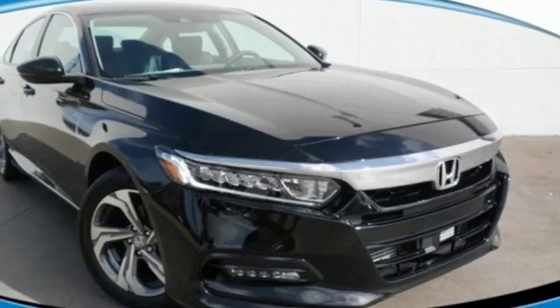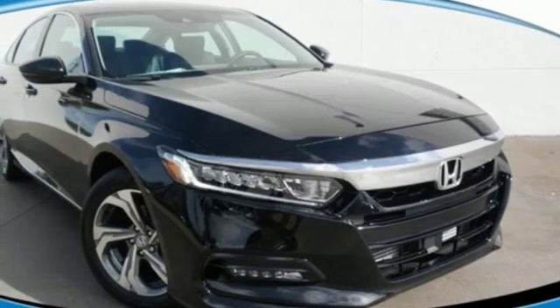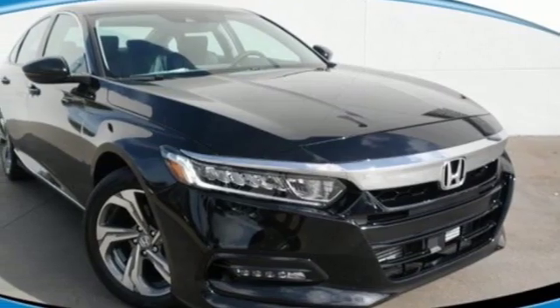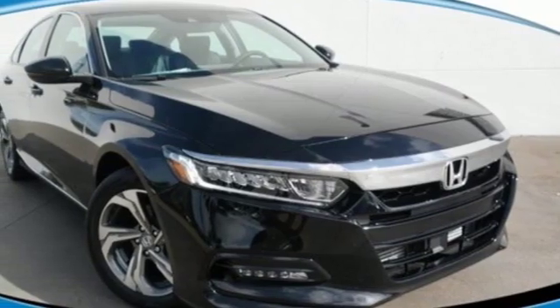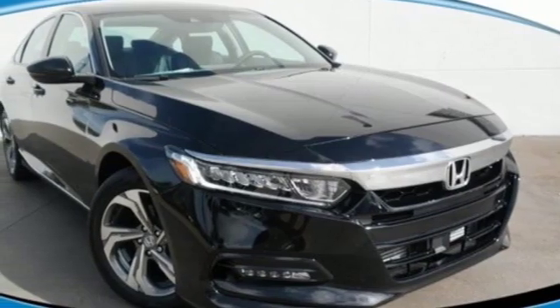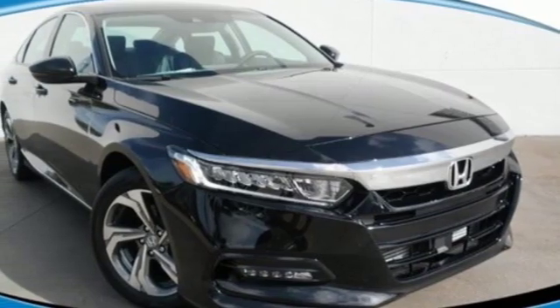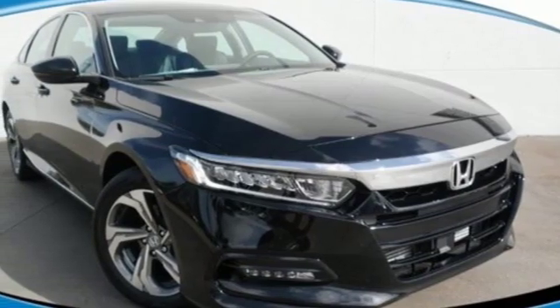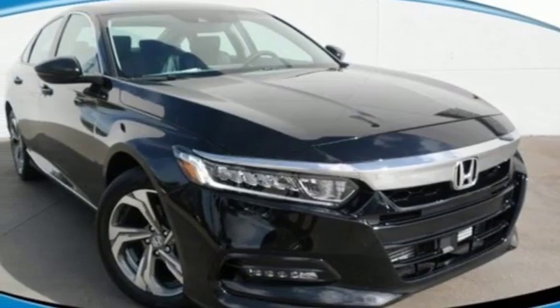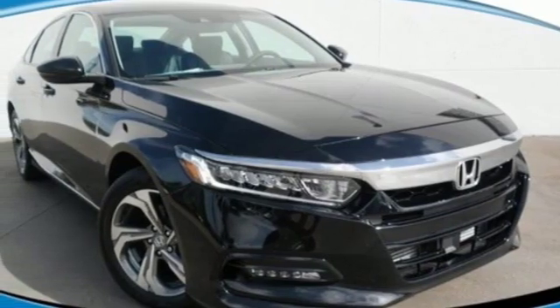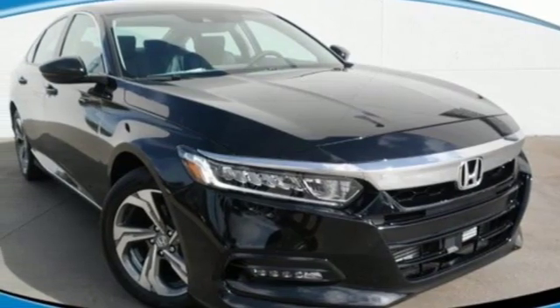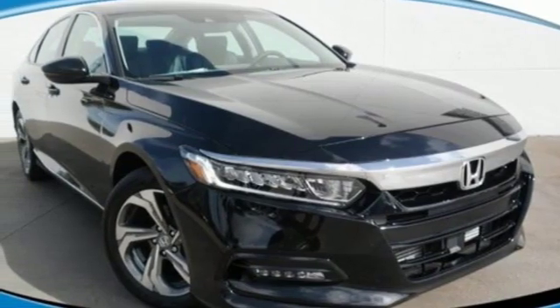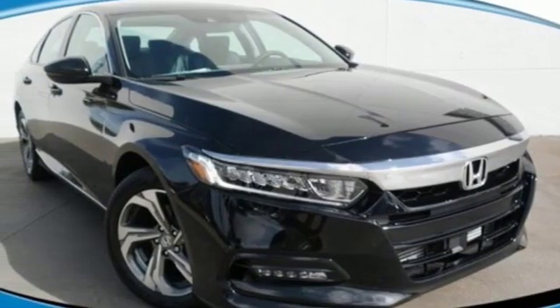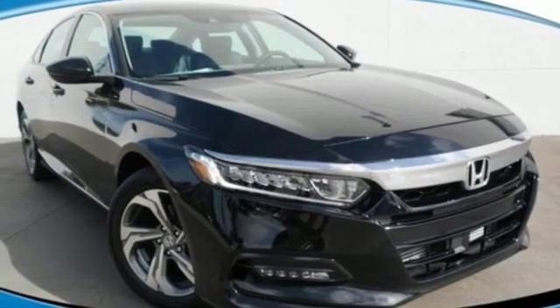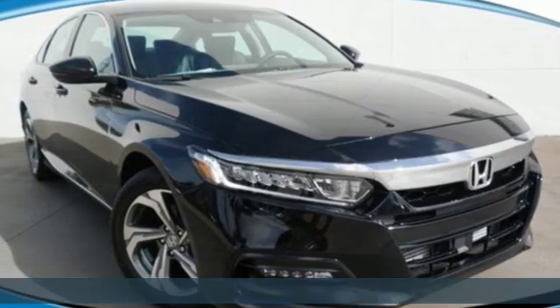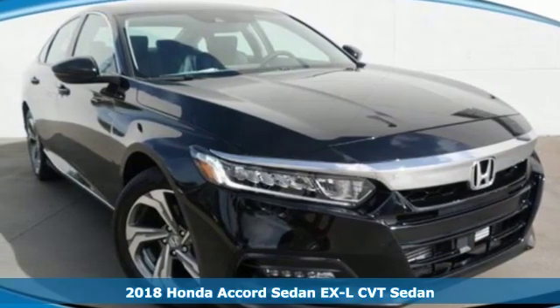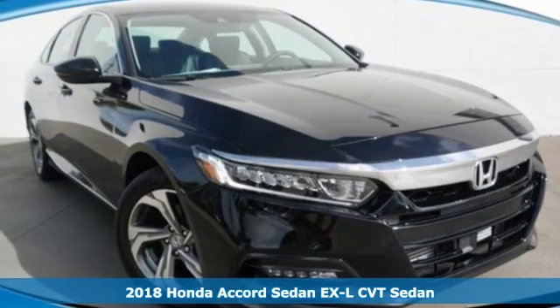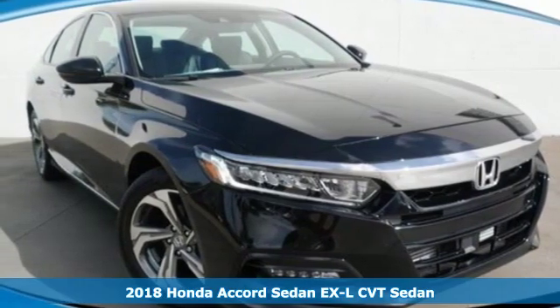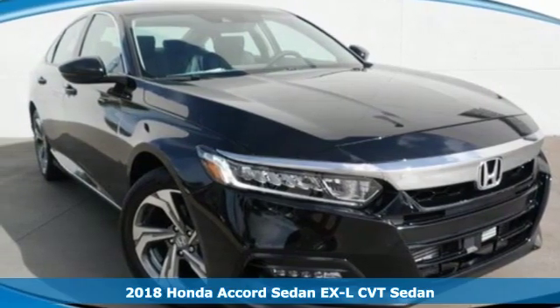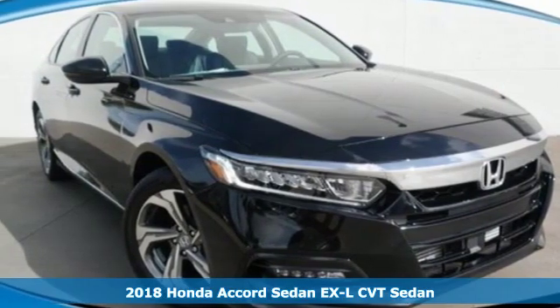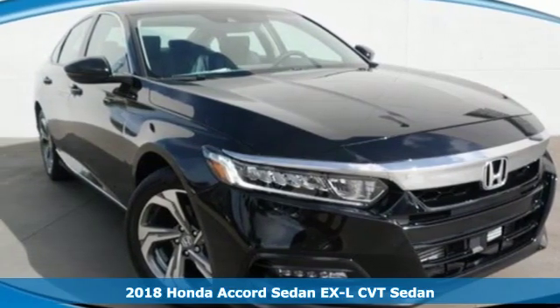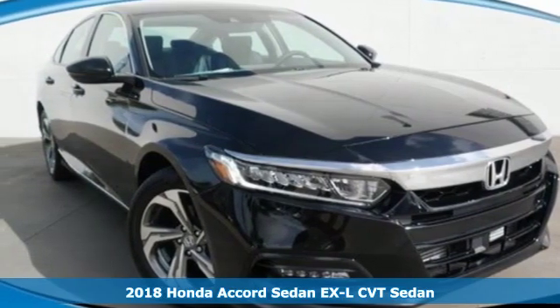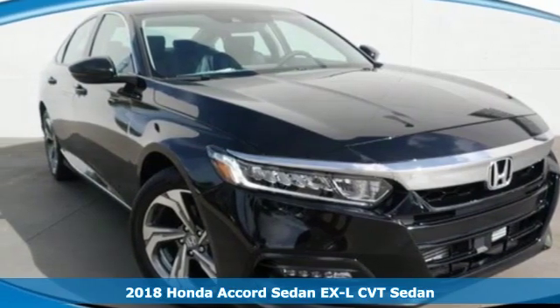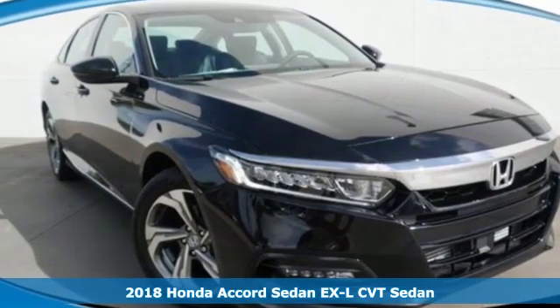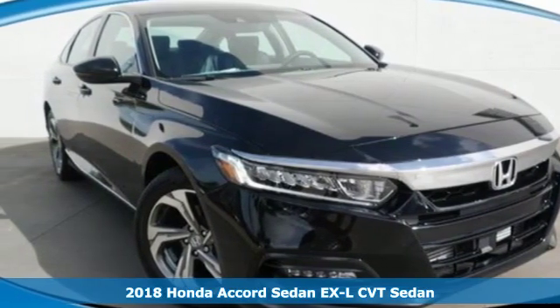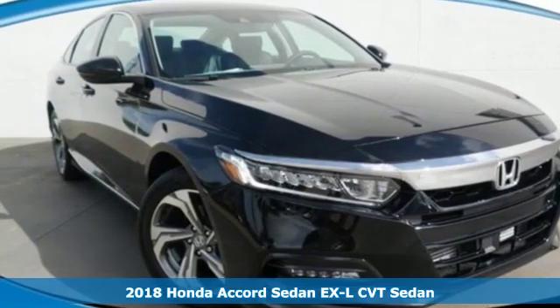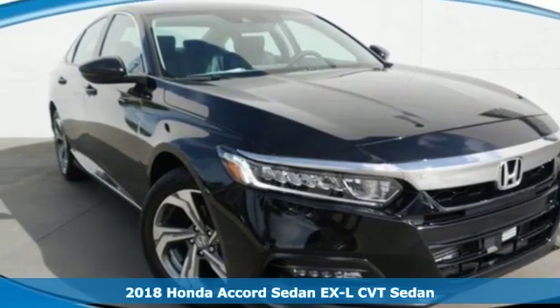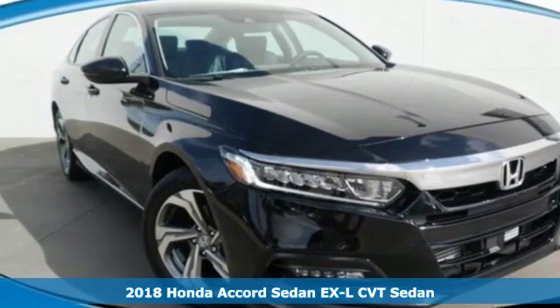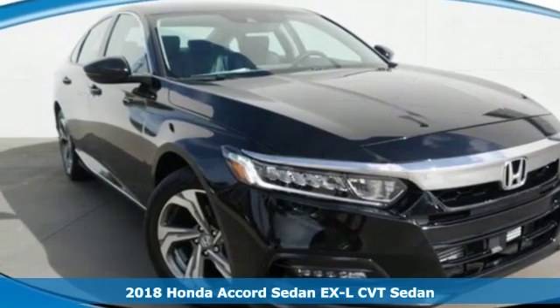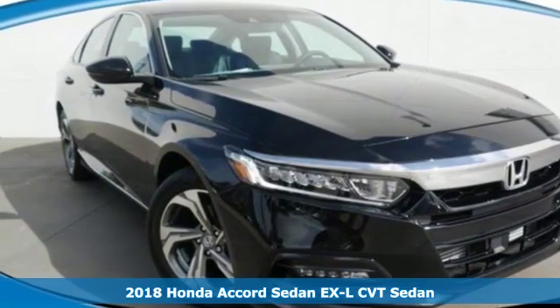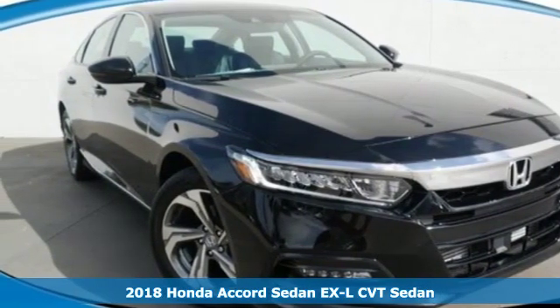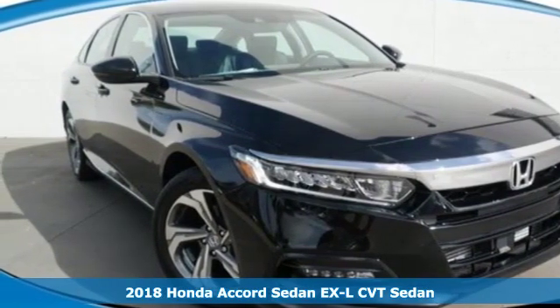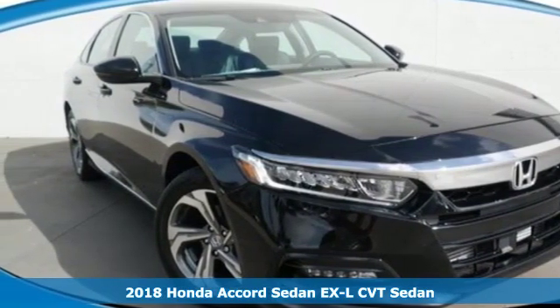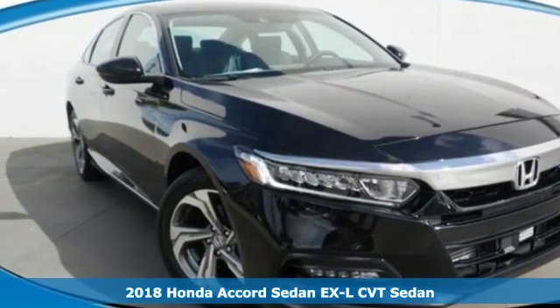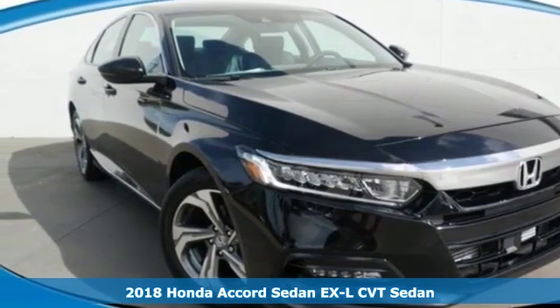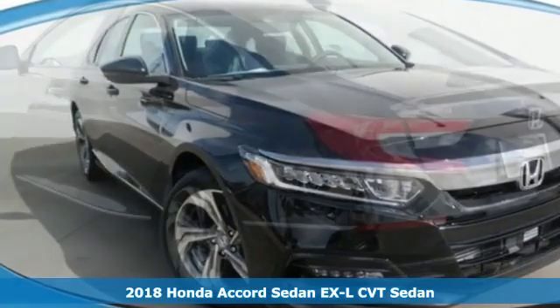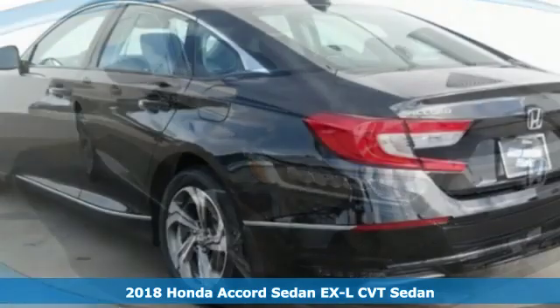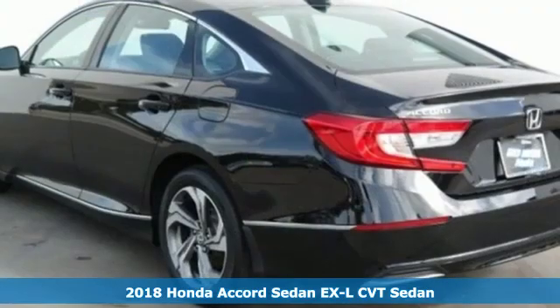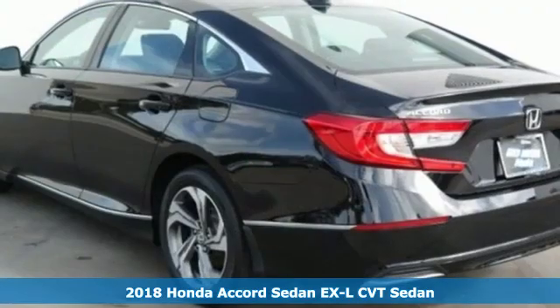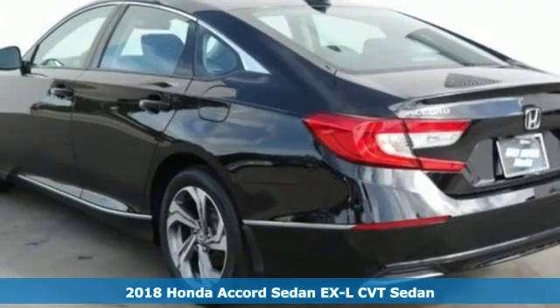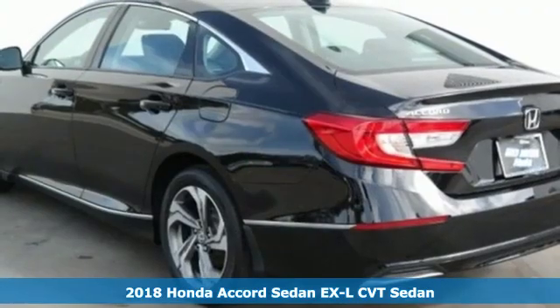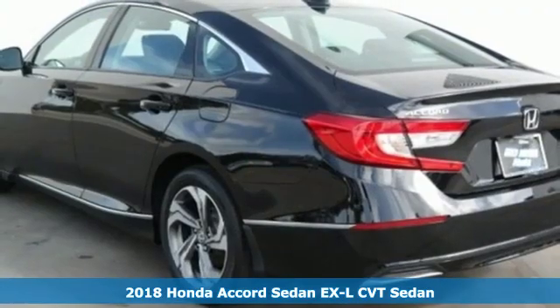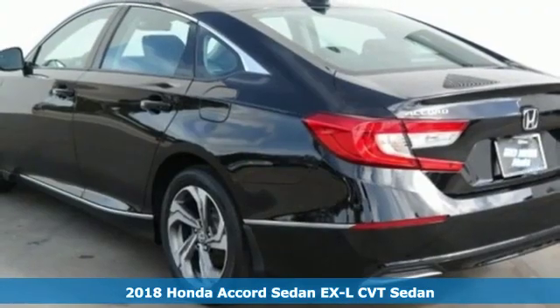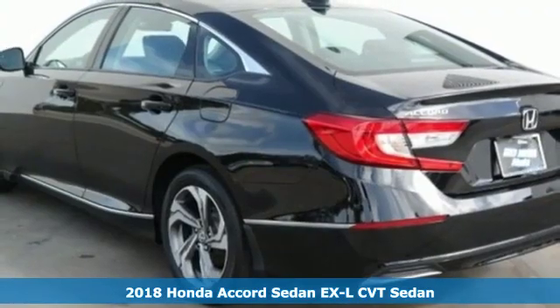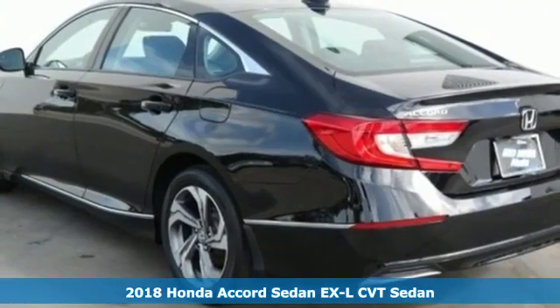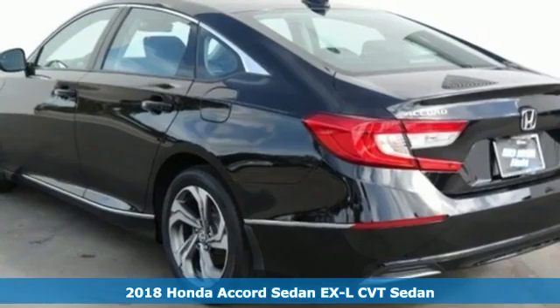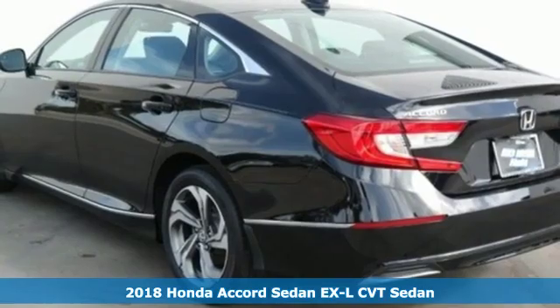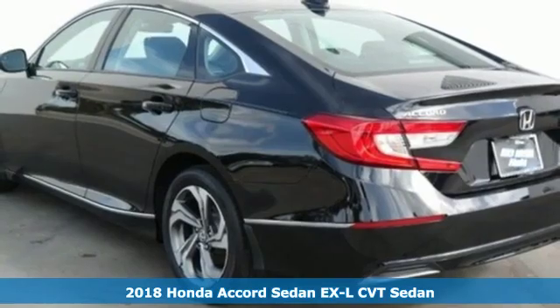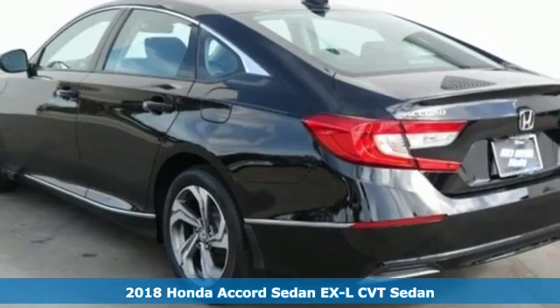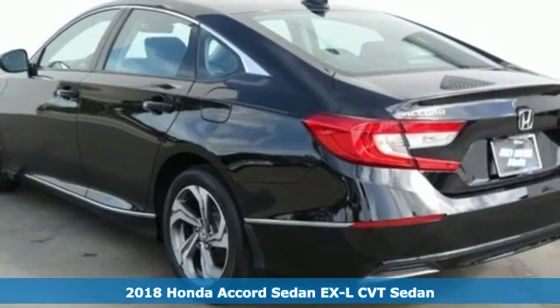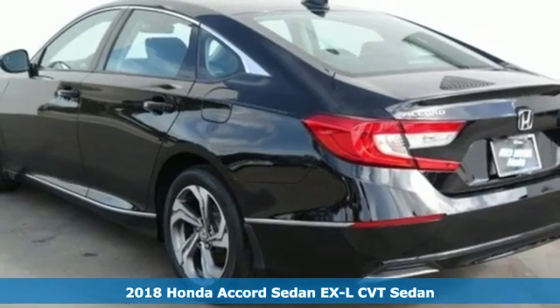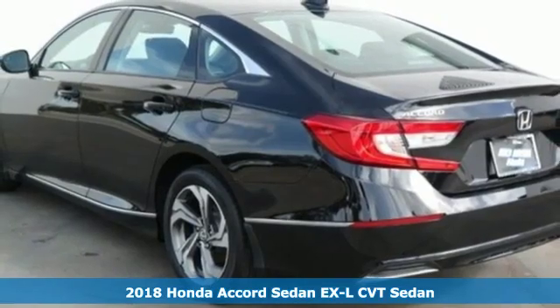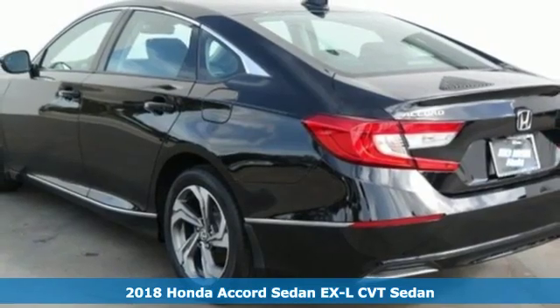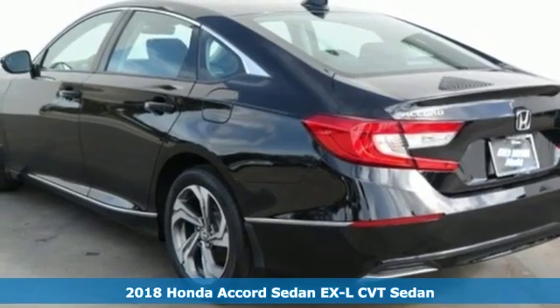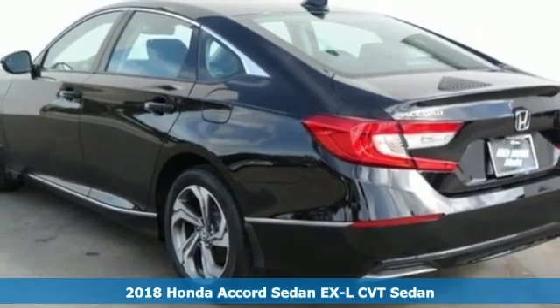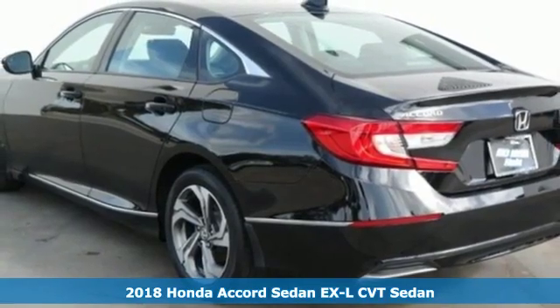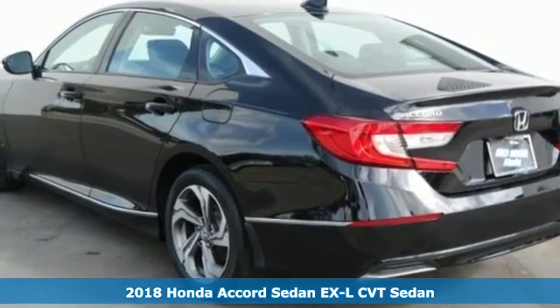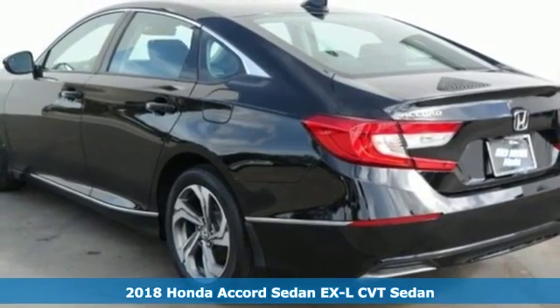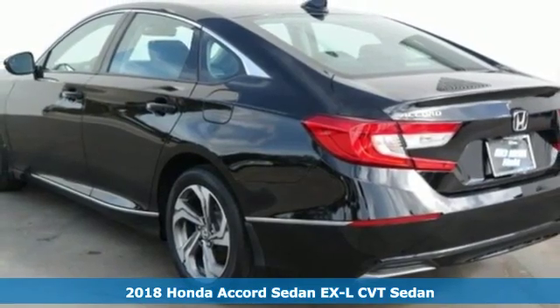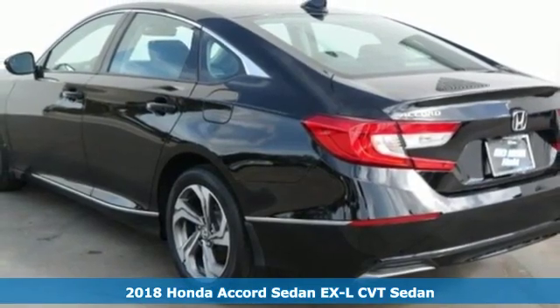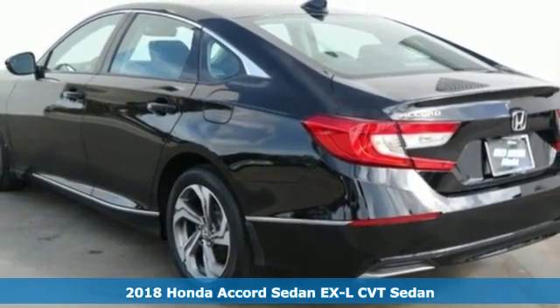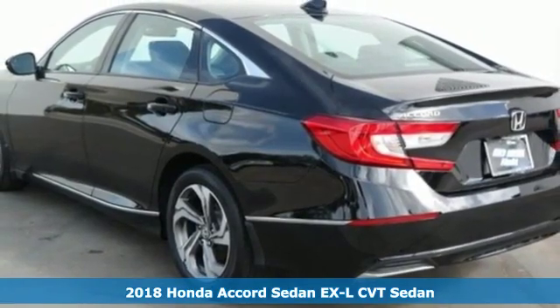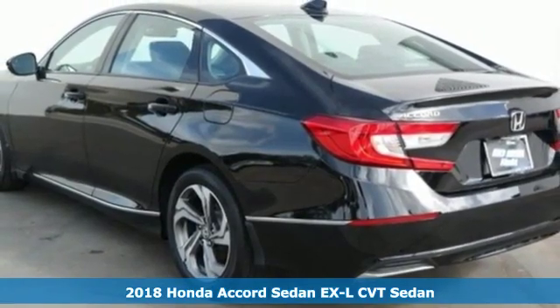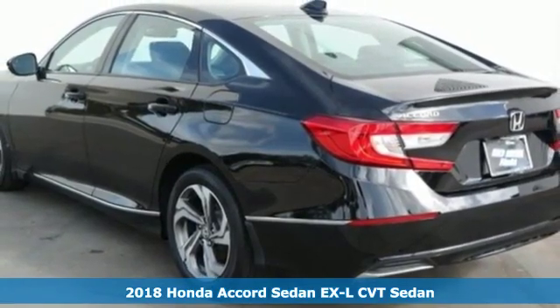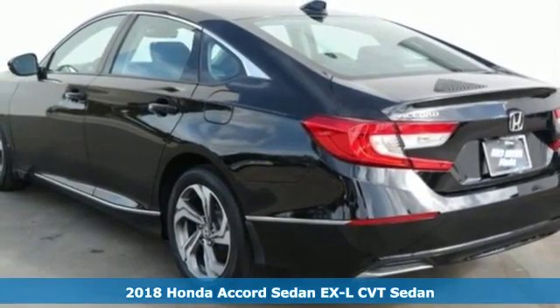Here's a new 2018 Honda Accord sedan. It's Honda, so longevity comes standard.